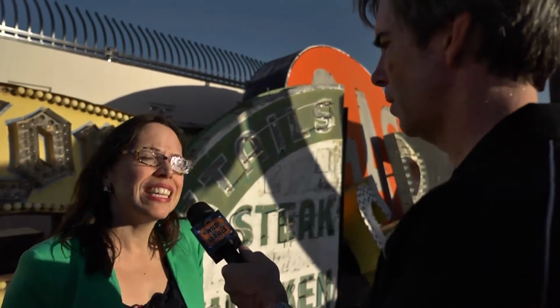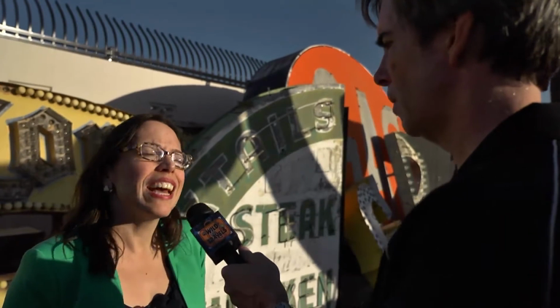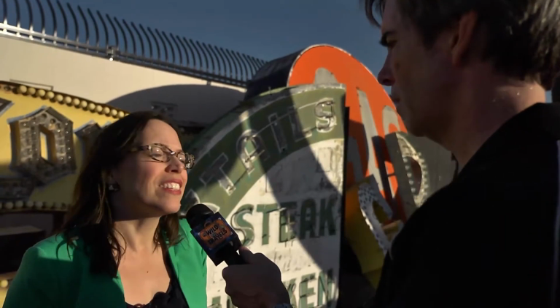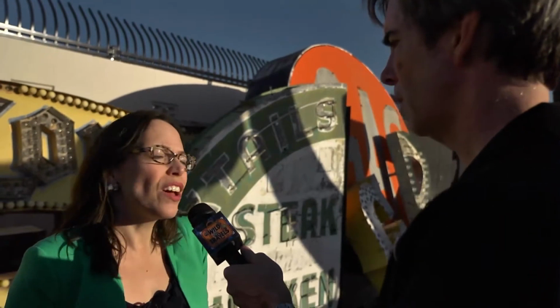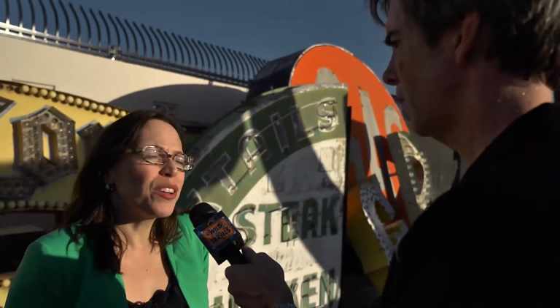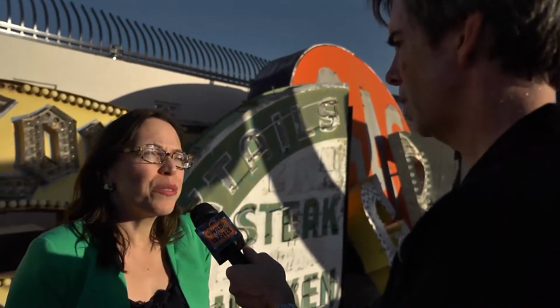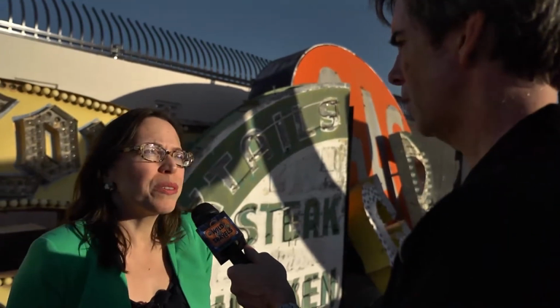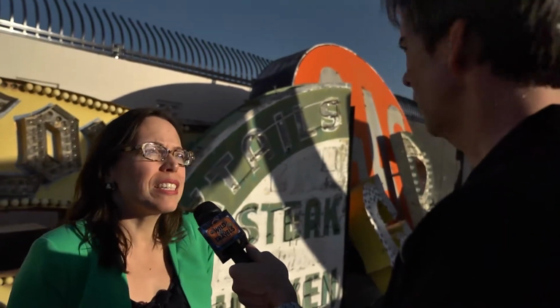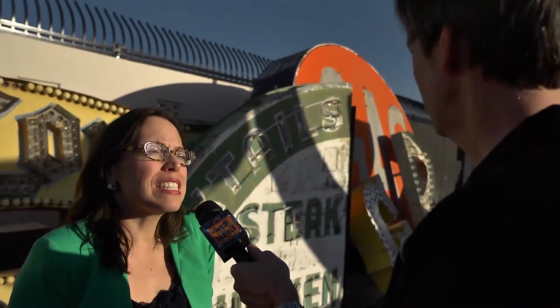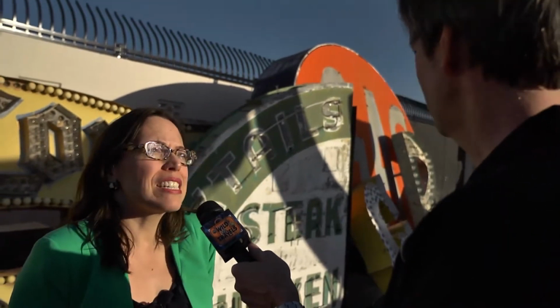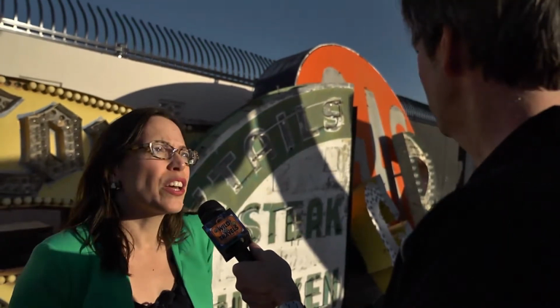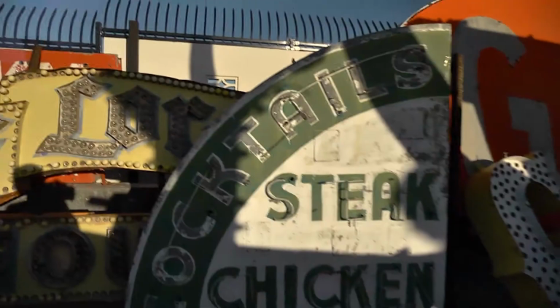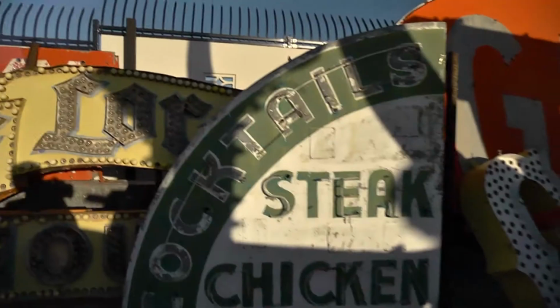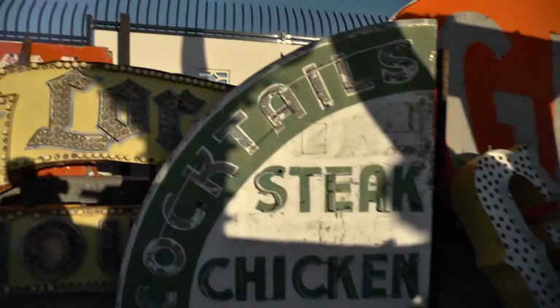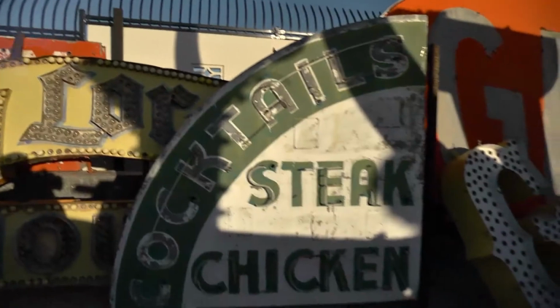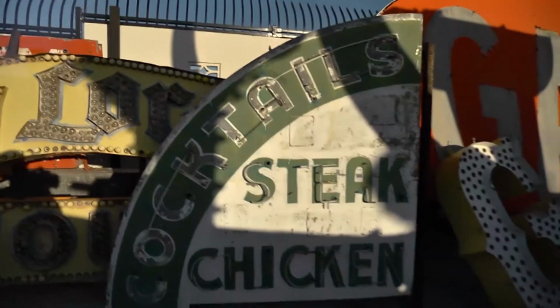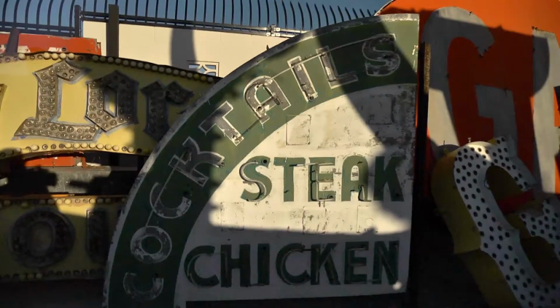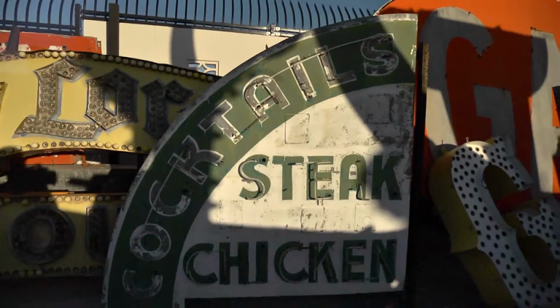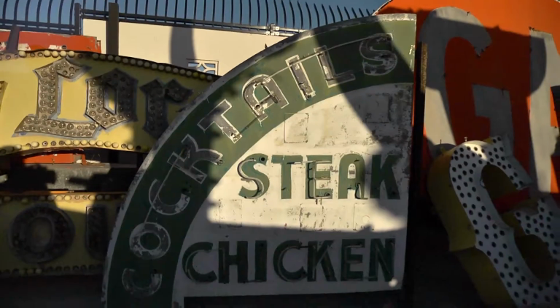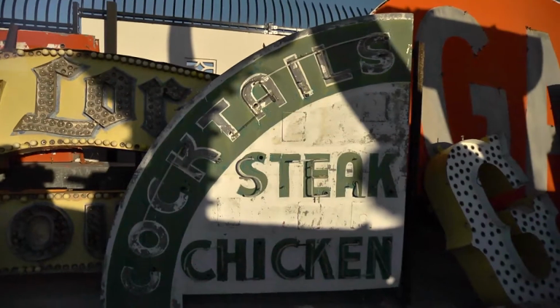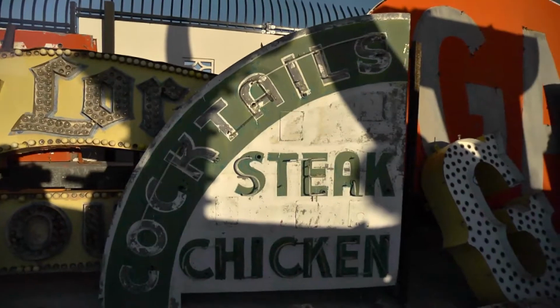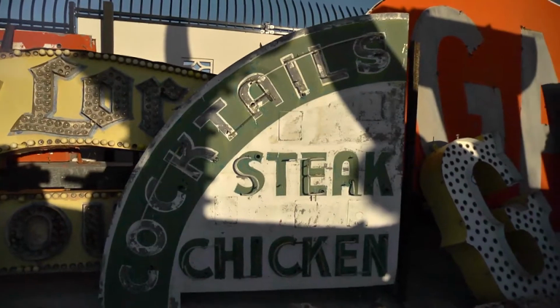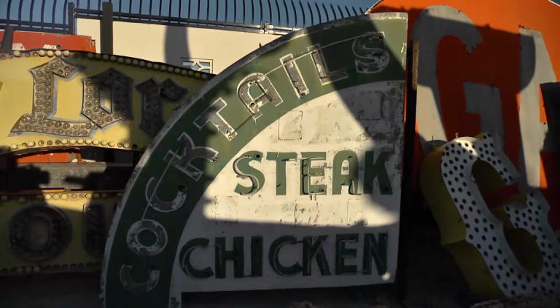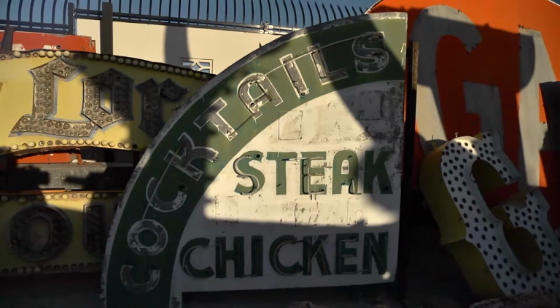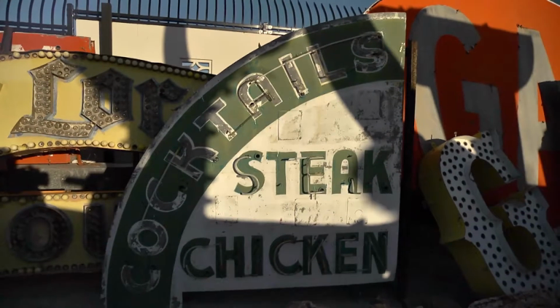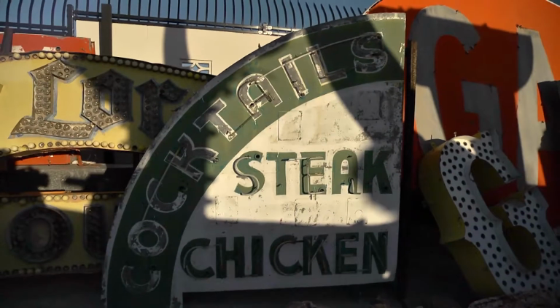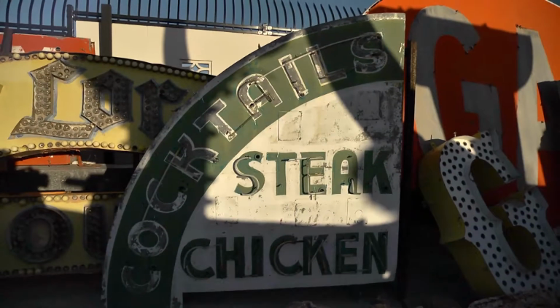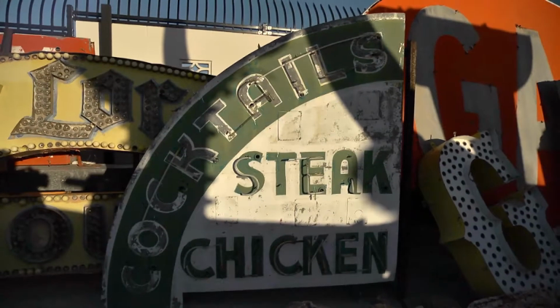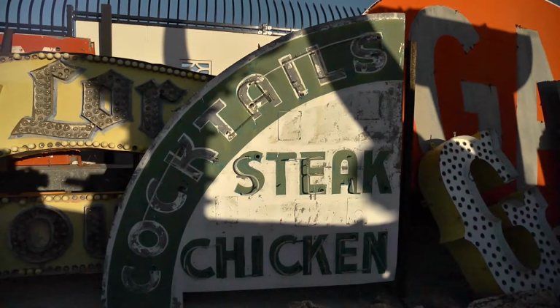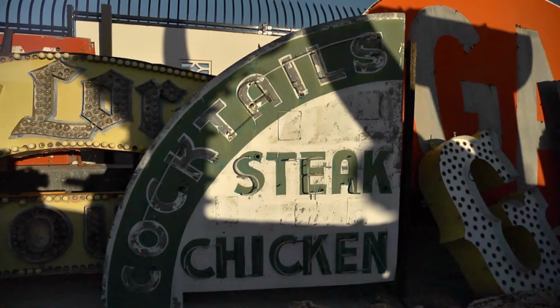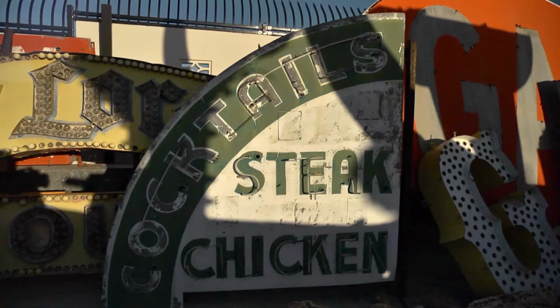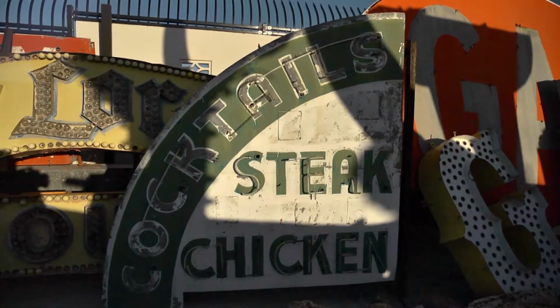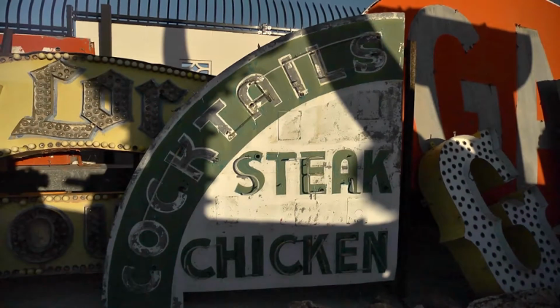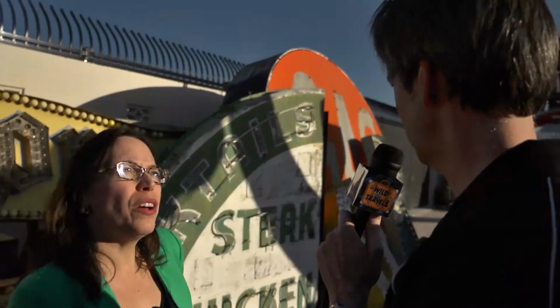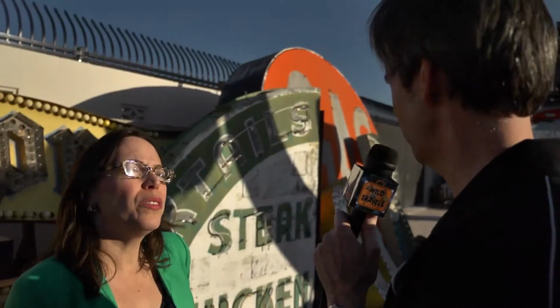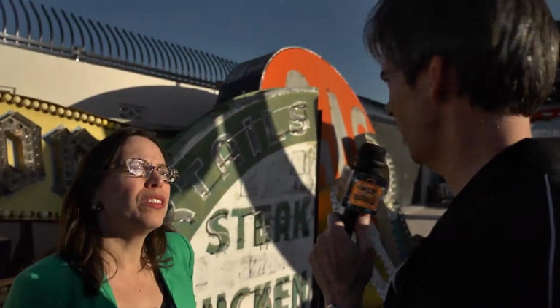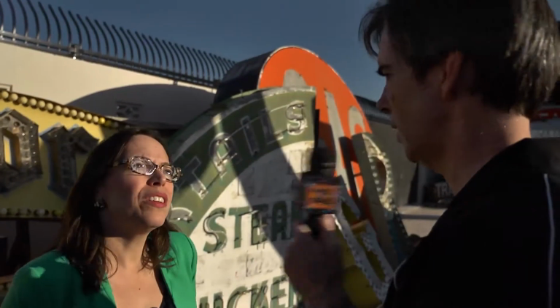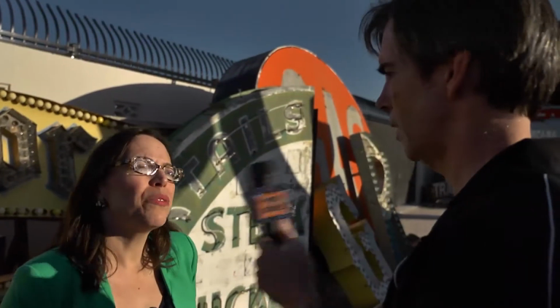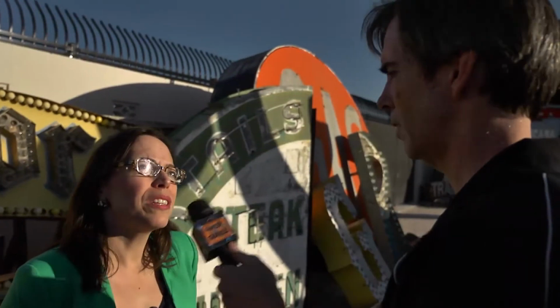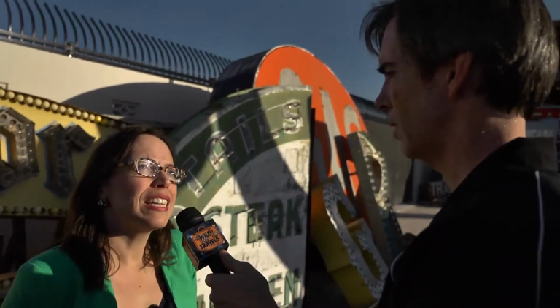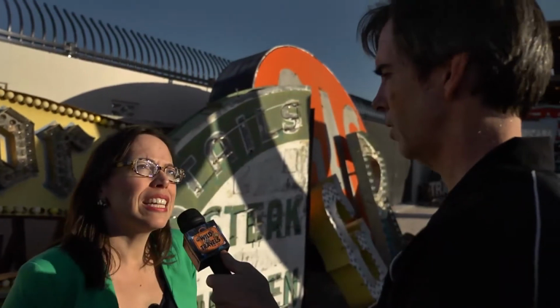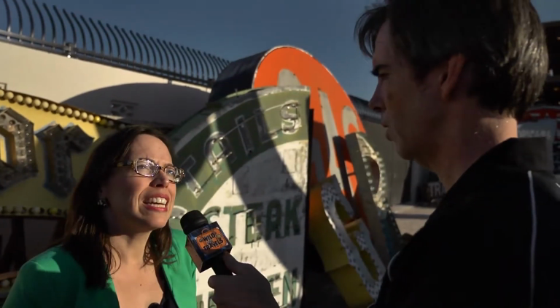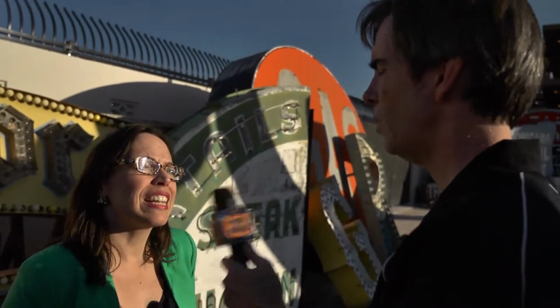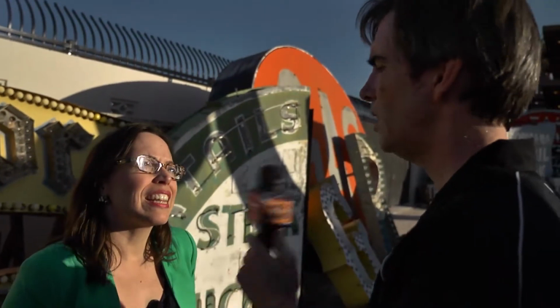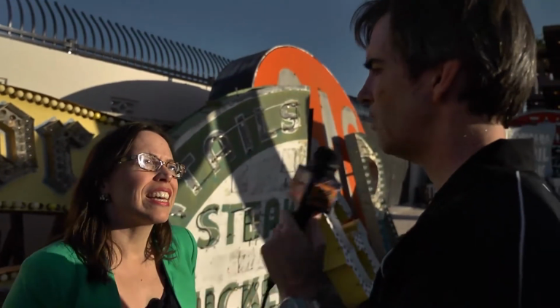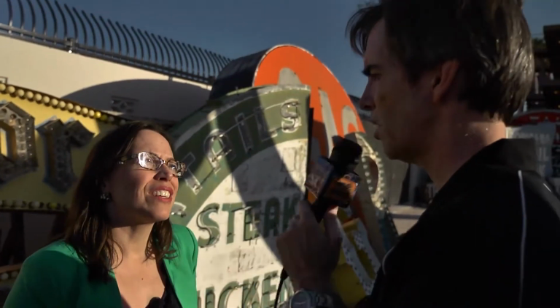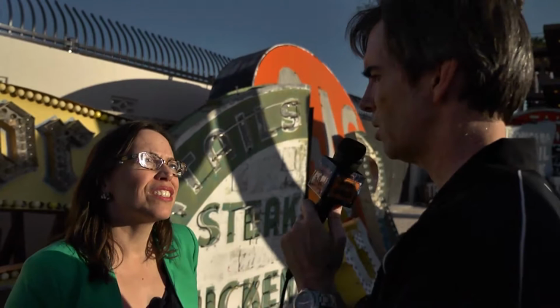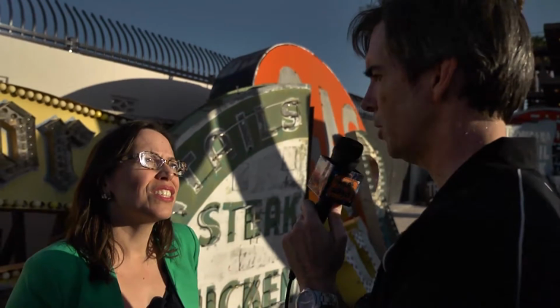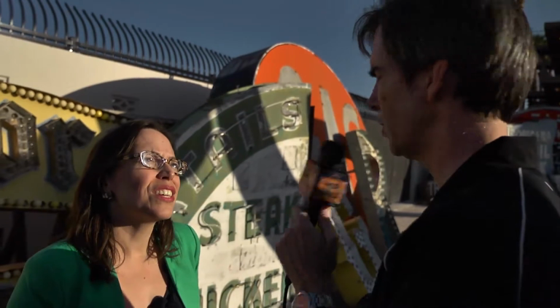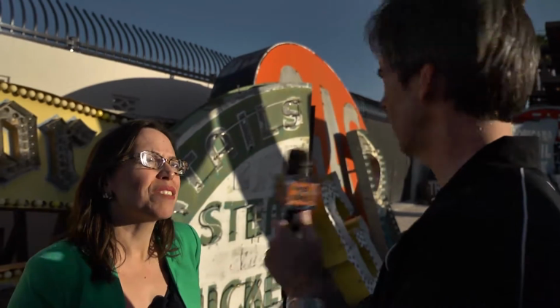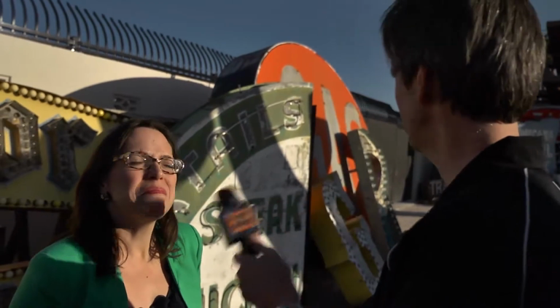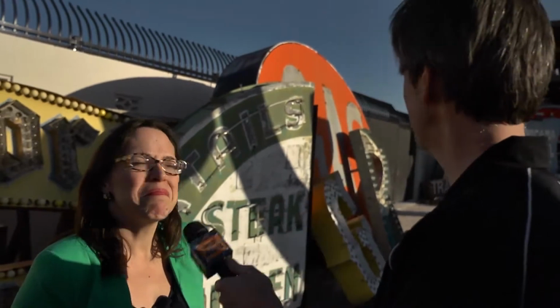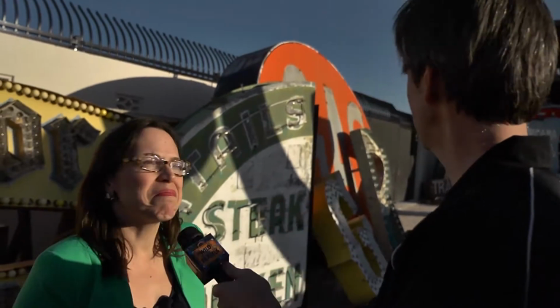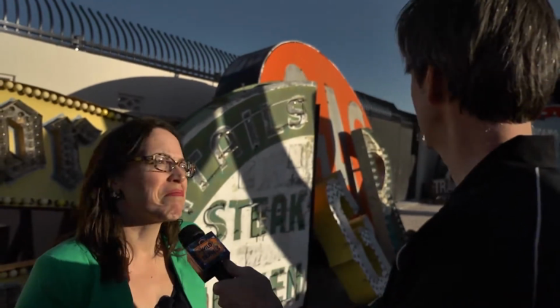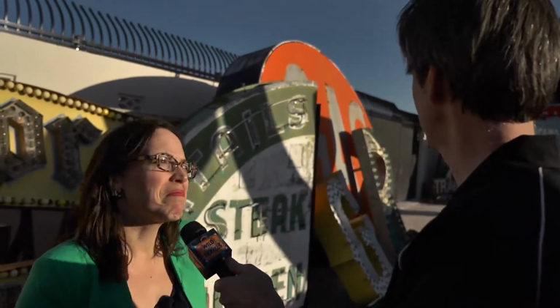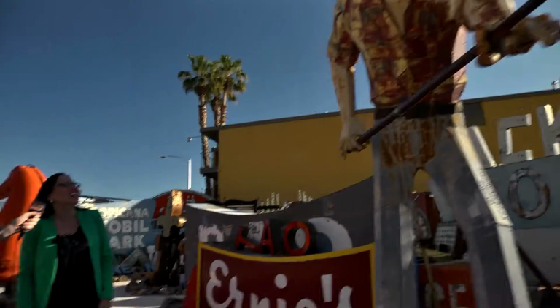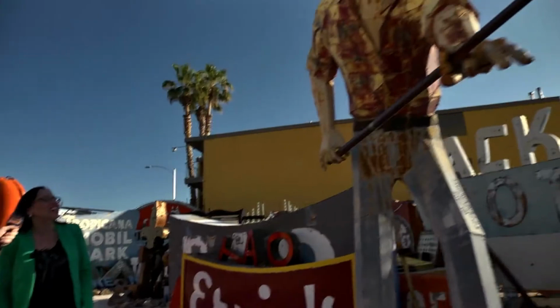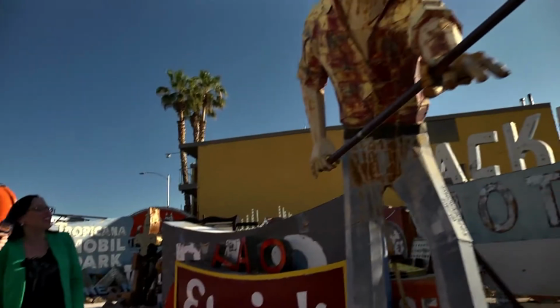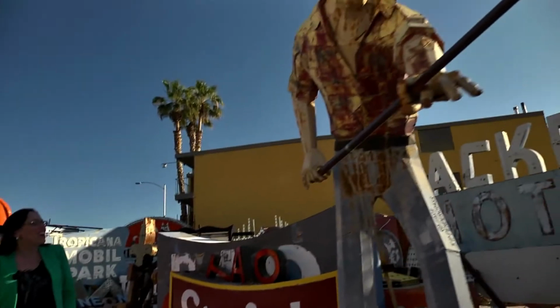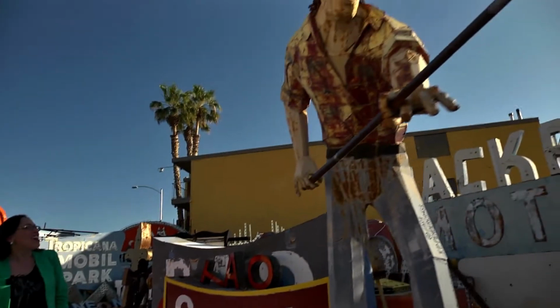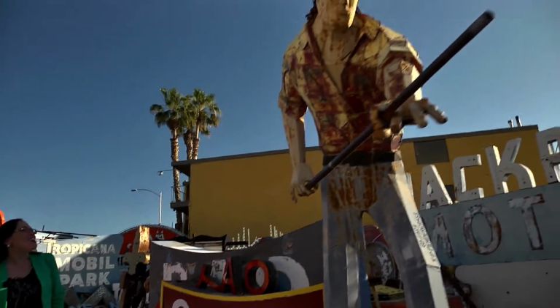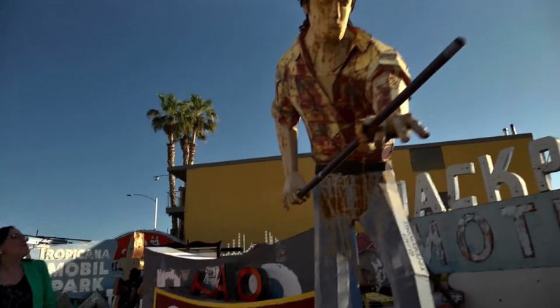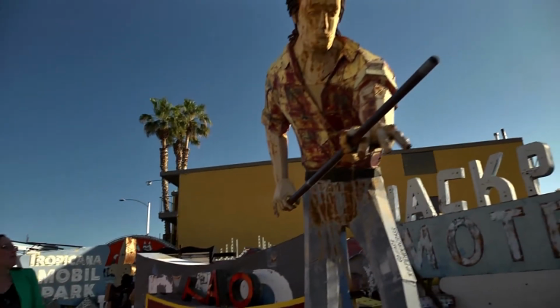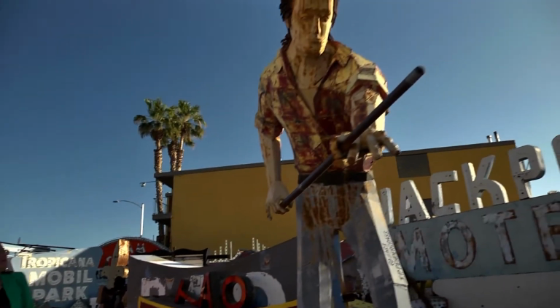This sign just says cocktail, steak and chicken — and that's all. Keep it simple. It's all you really need to know. That's what I really live on — cocktail, steak and chicken. Who needs vegetables?